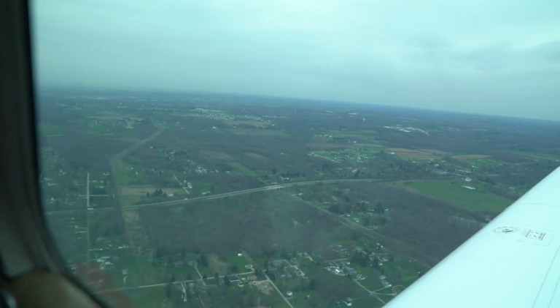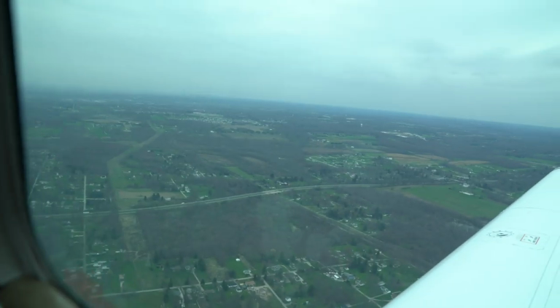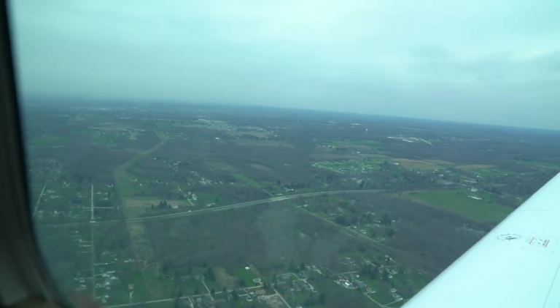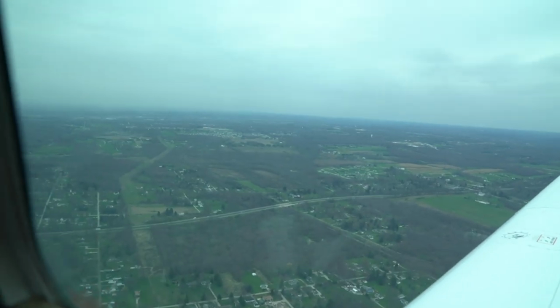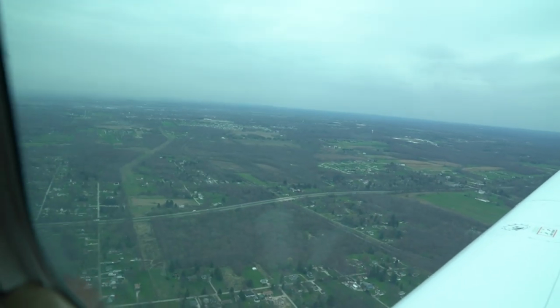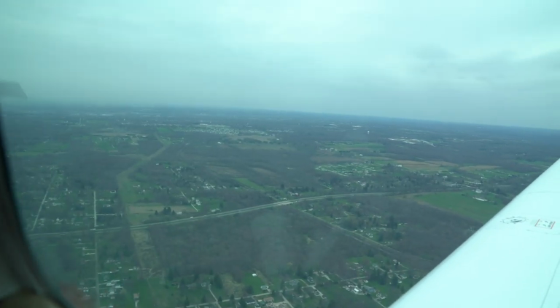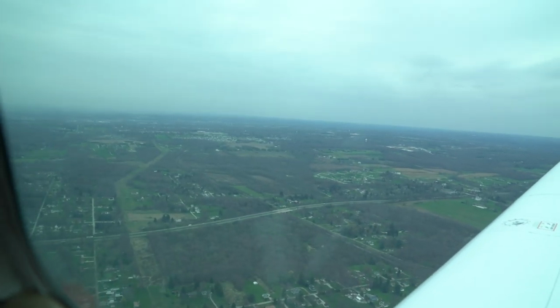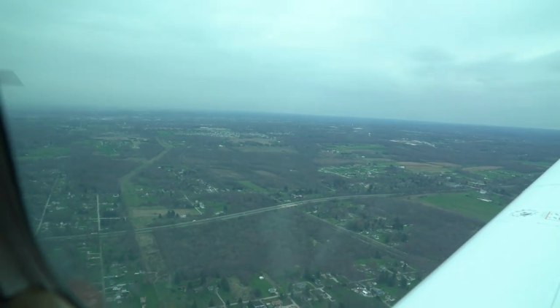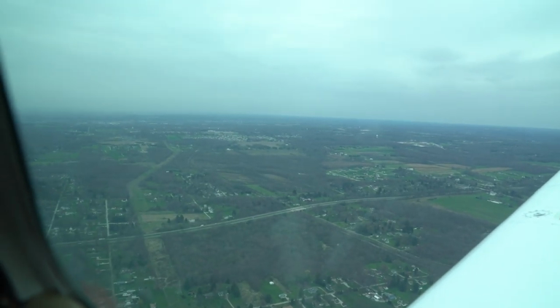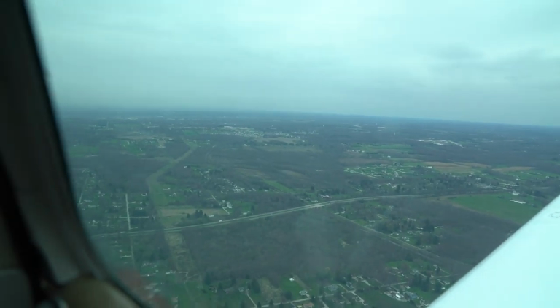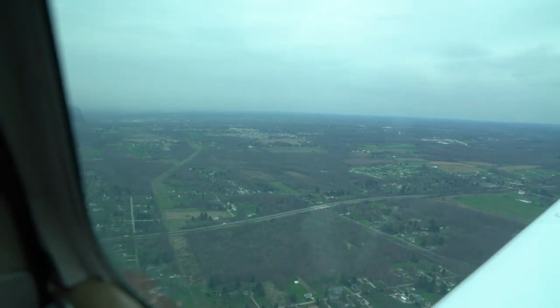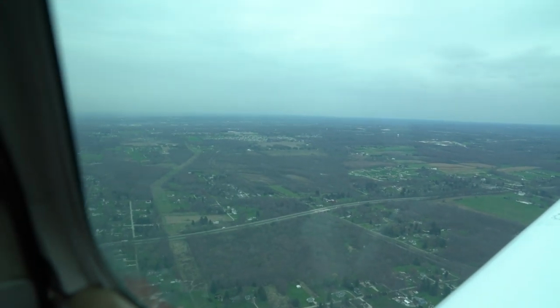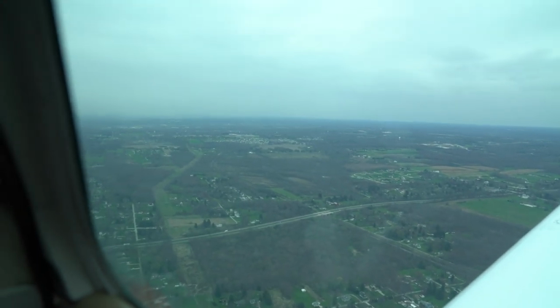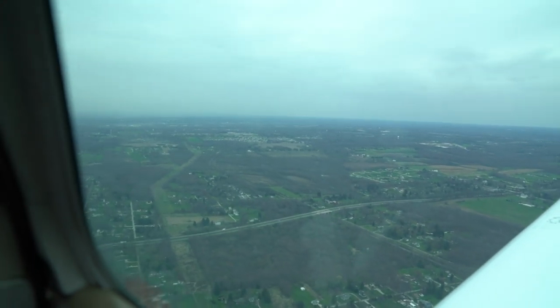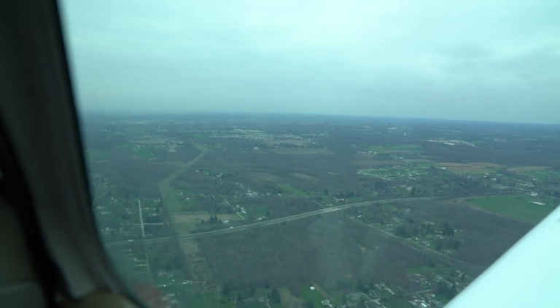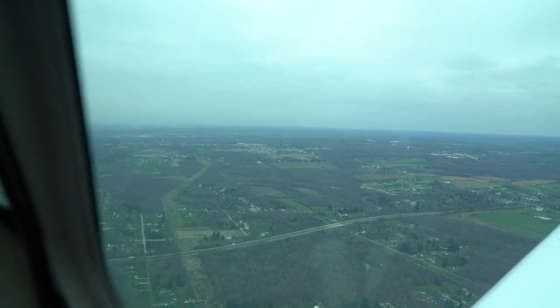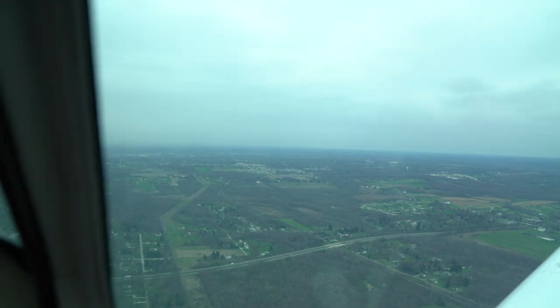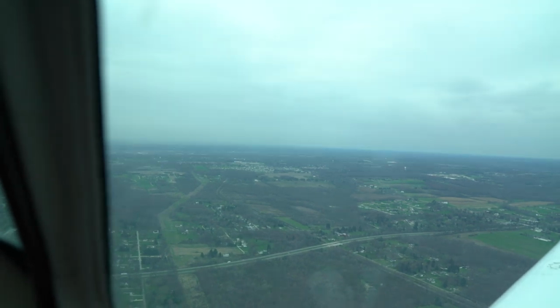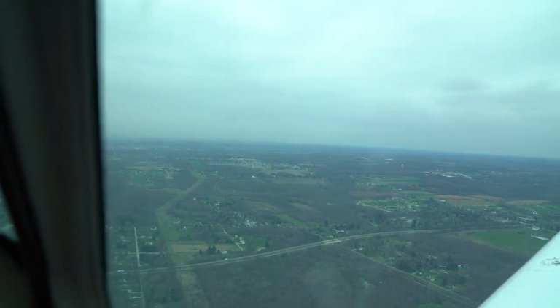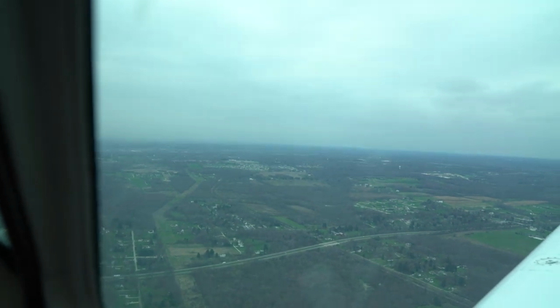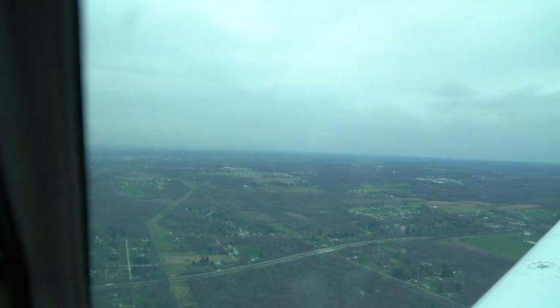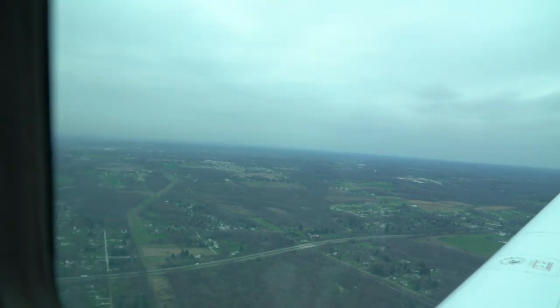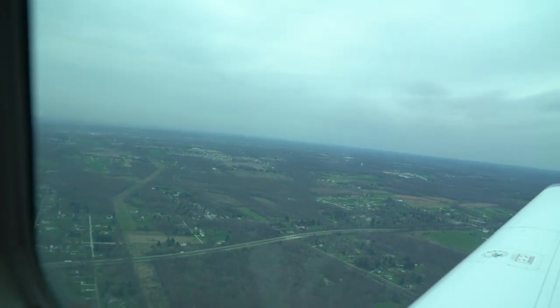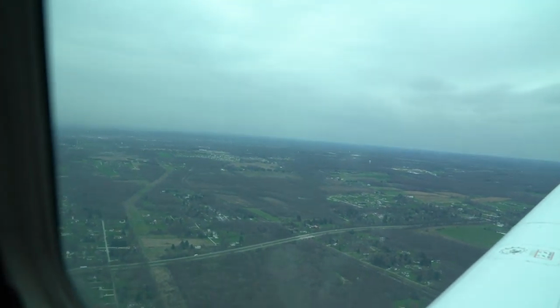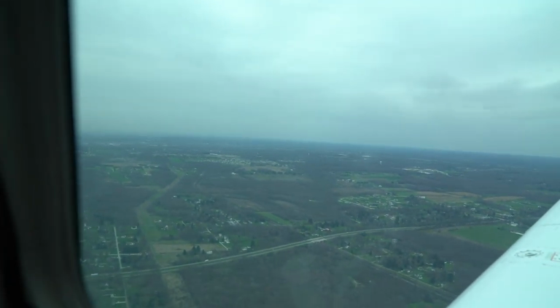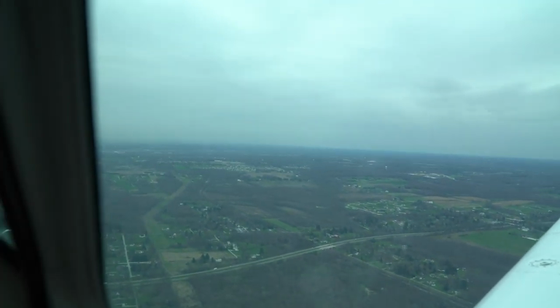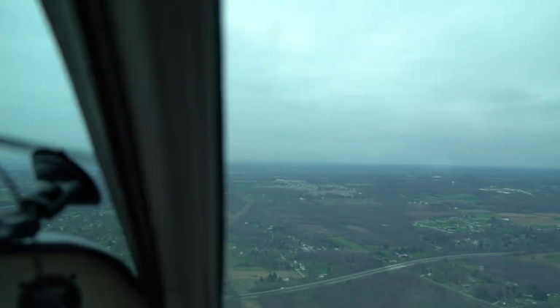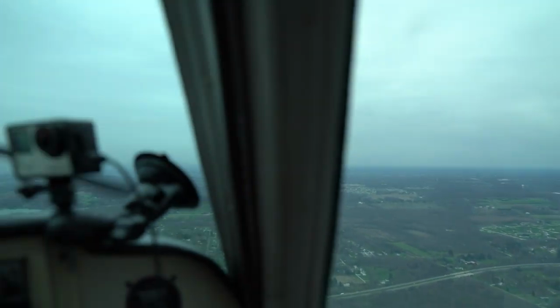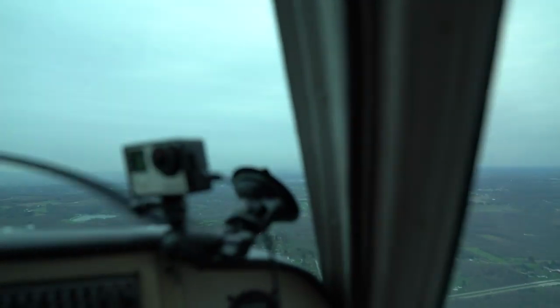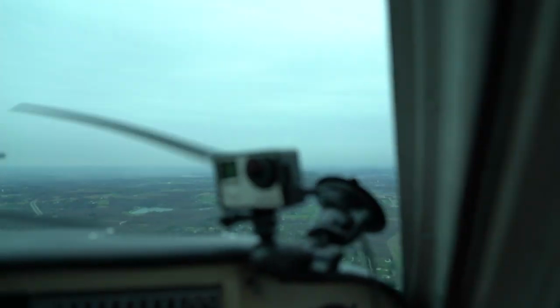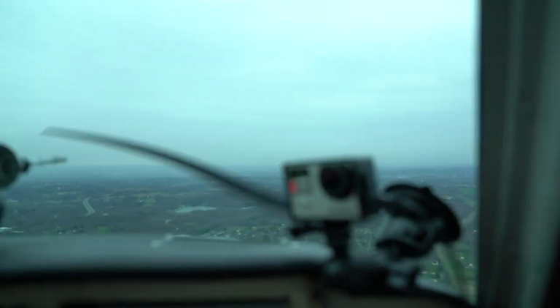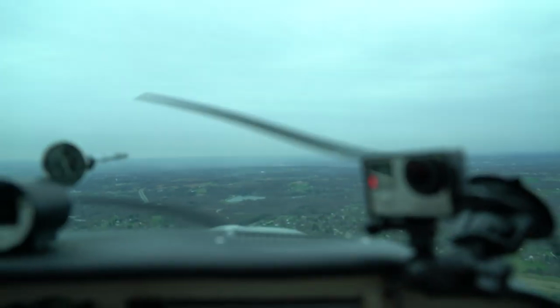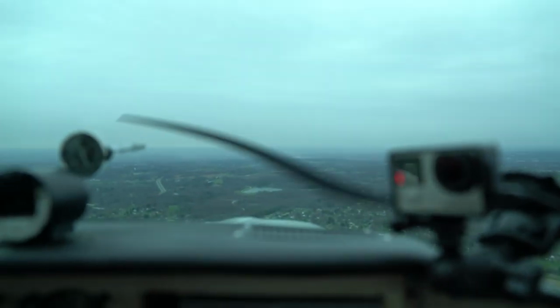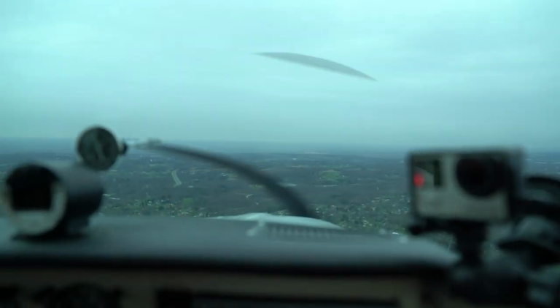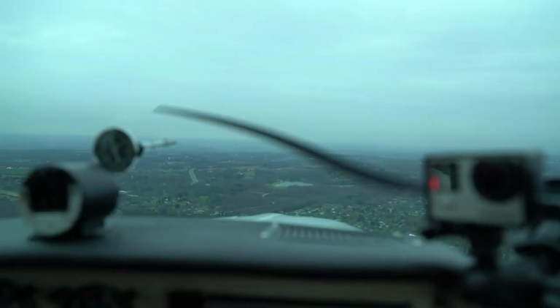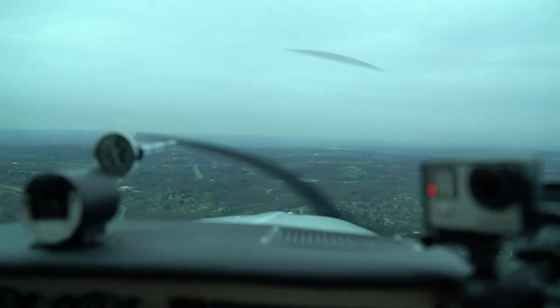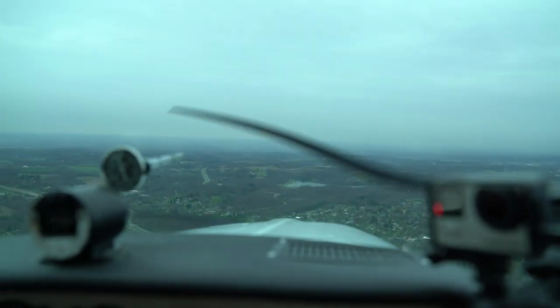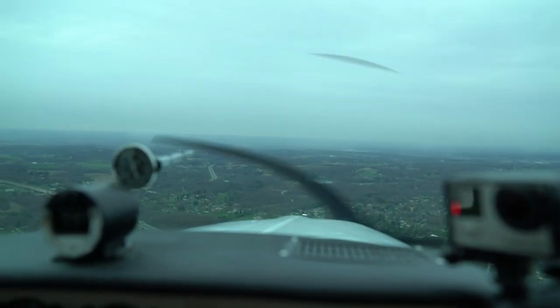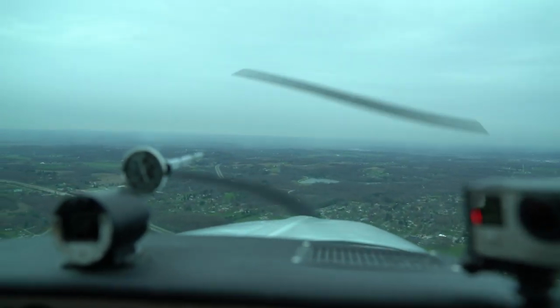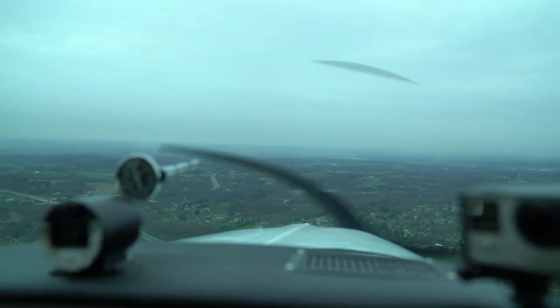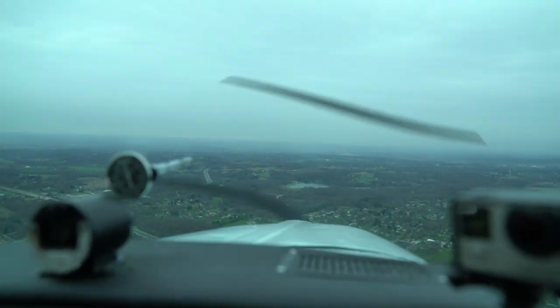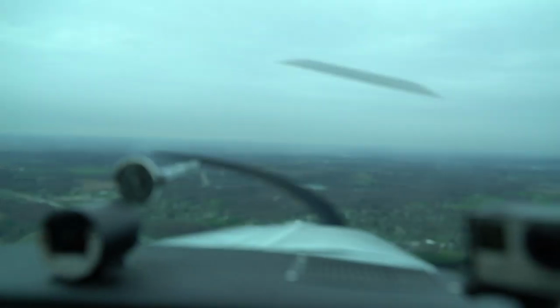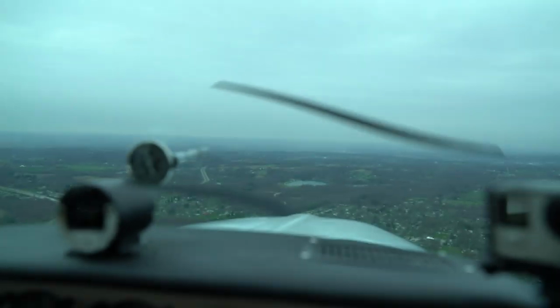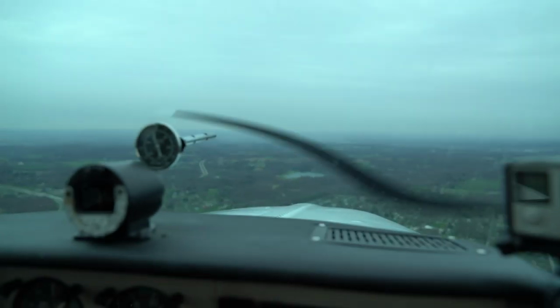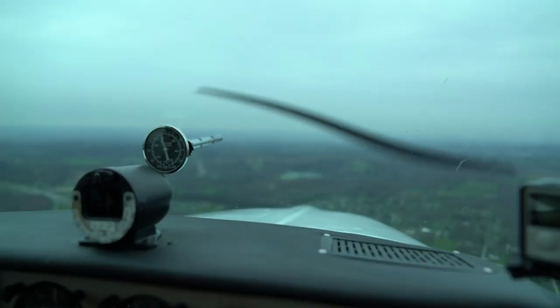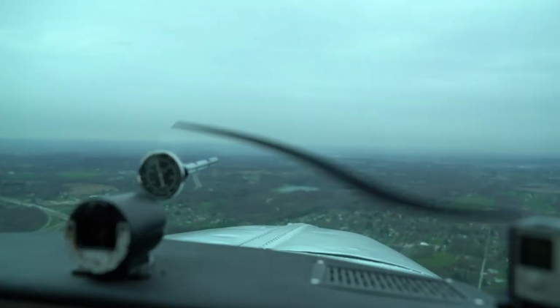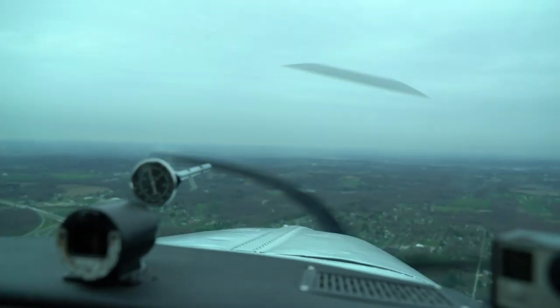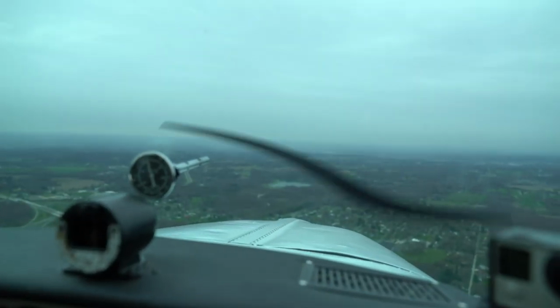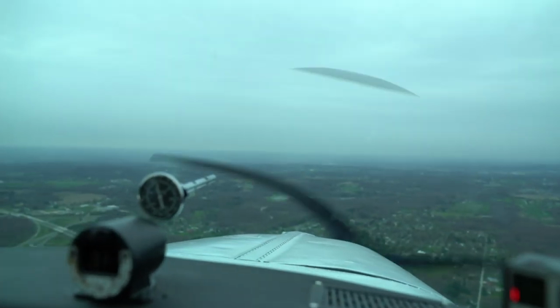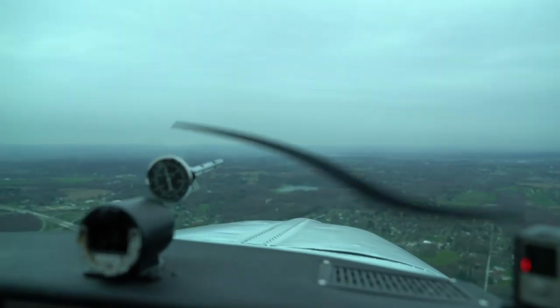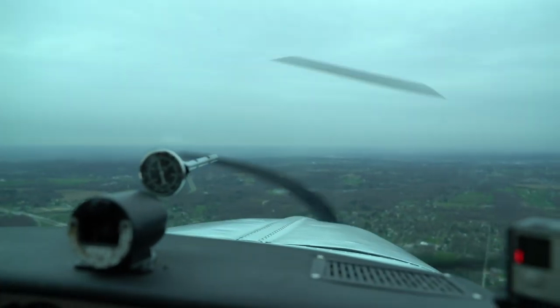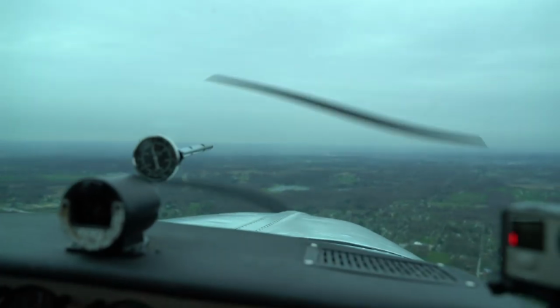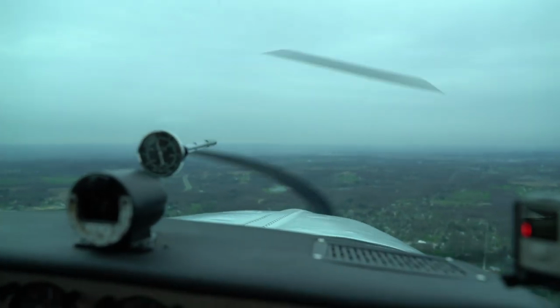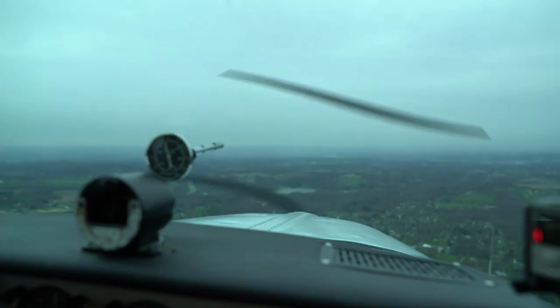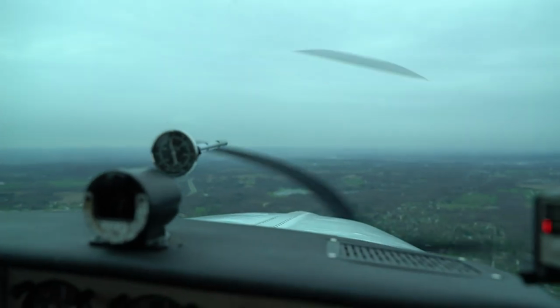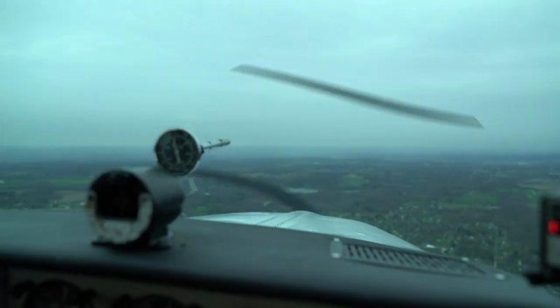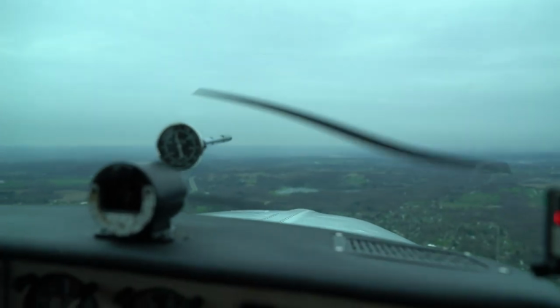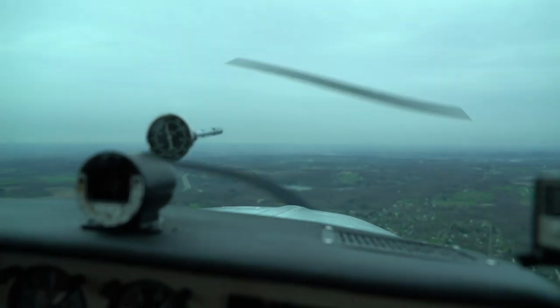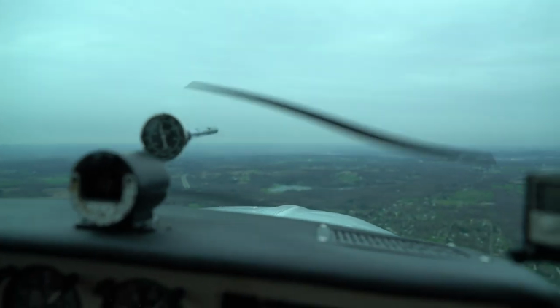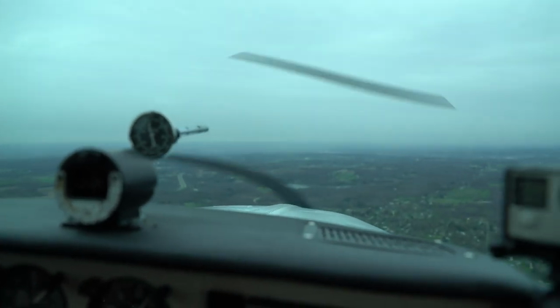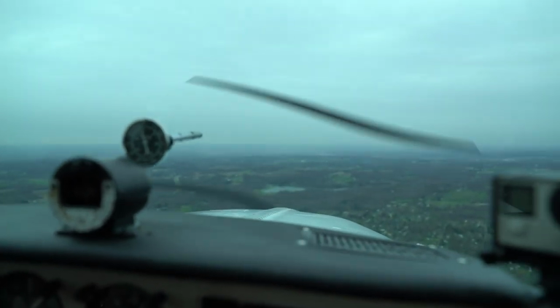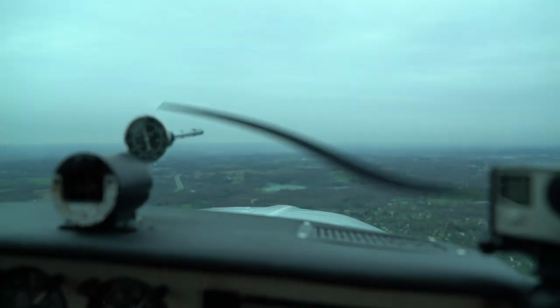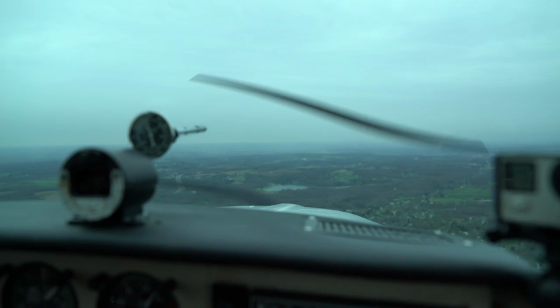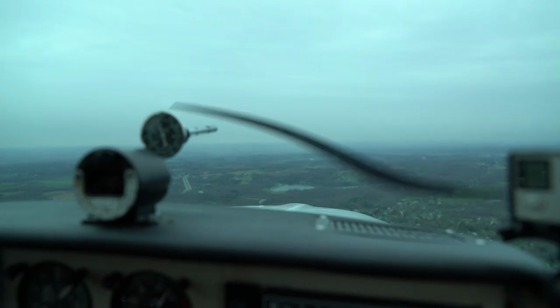Radar contact, two miles west of Sac-Ram-Solton airport. Altitude 2,600, altimeter 3-0-7.